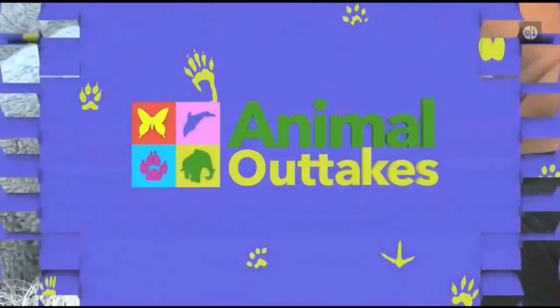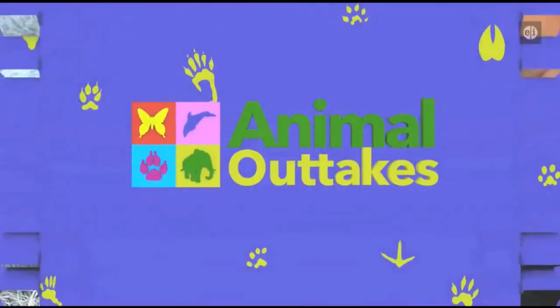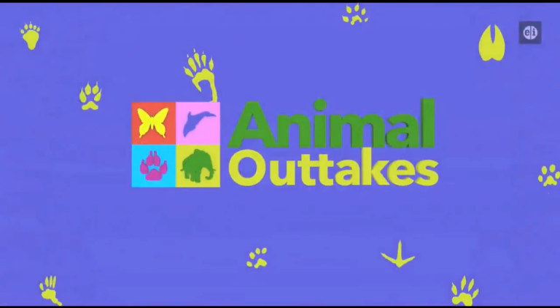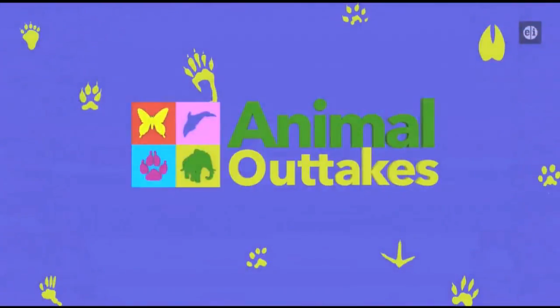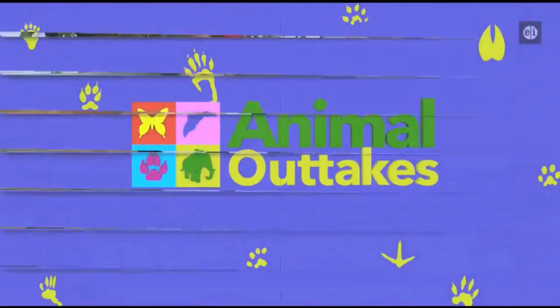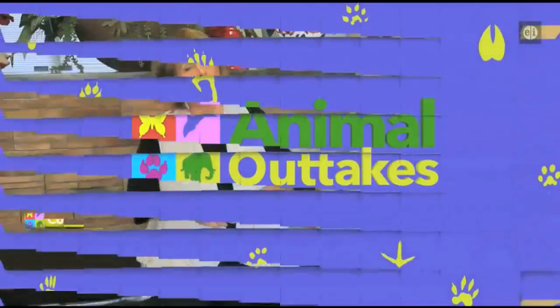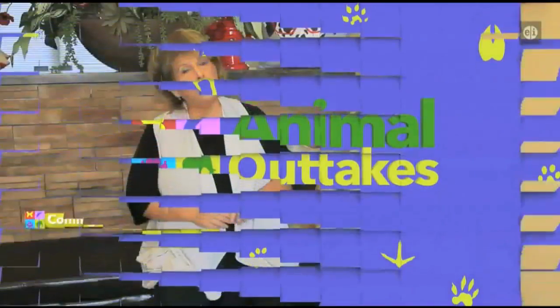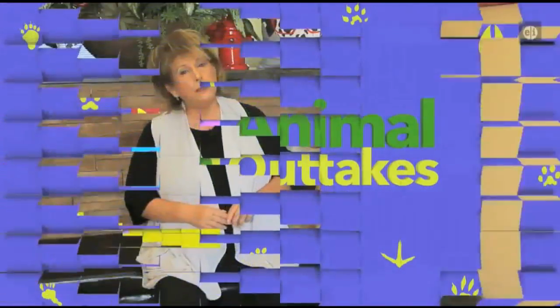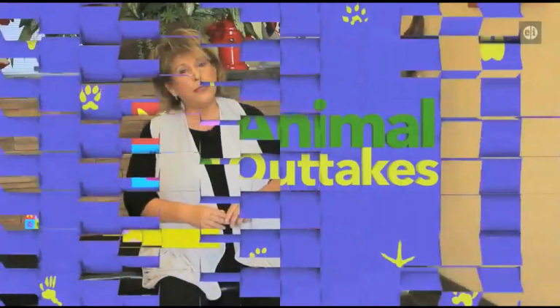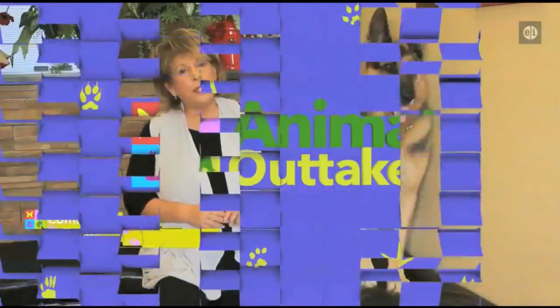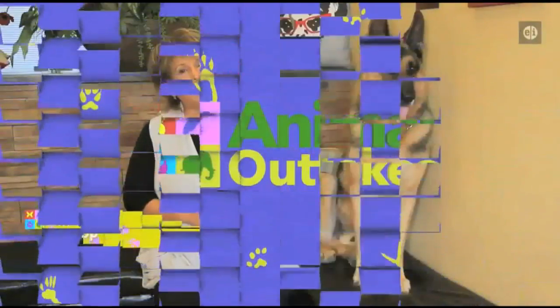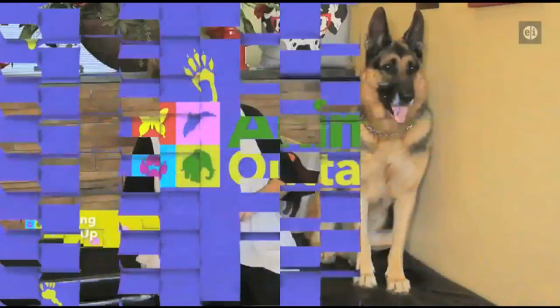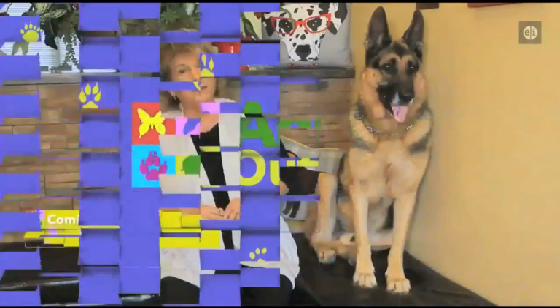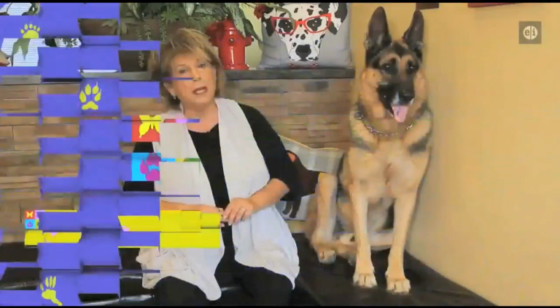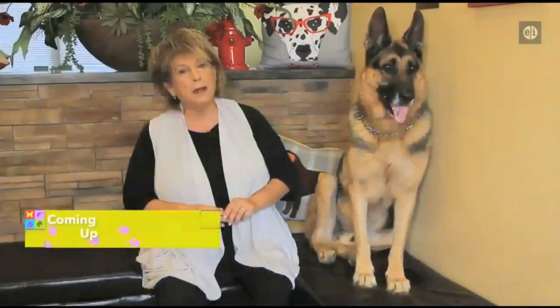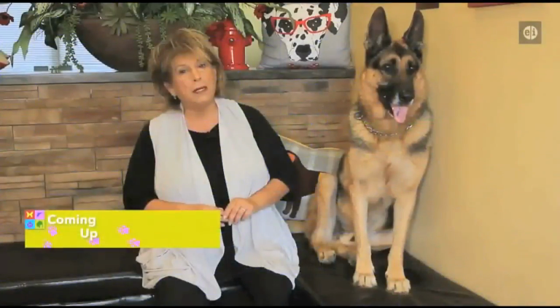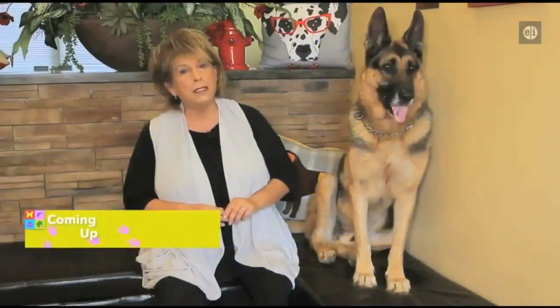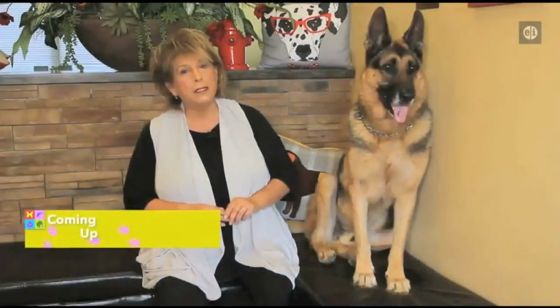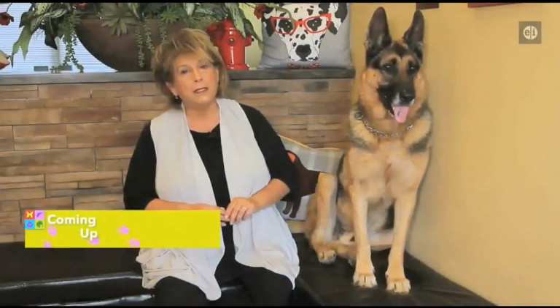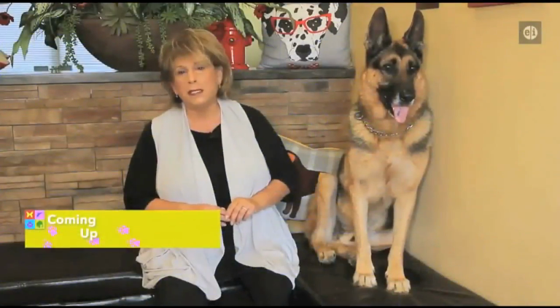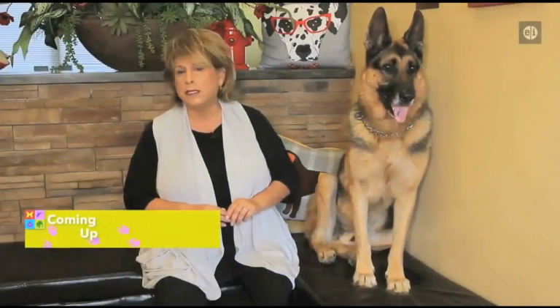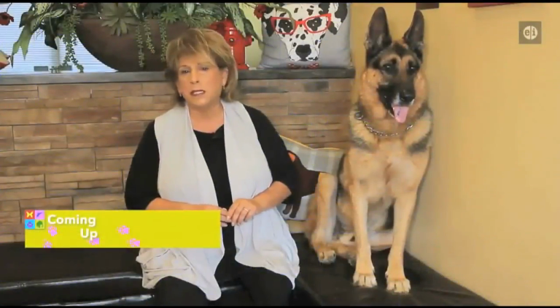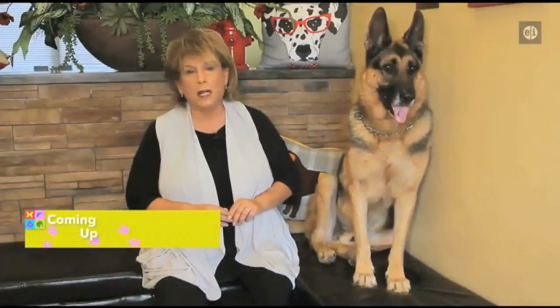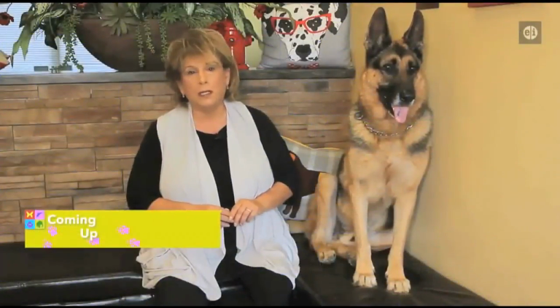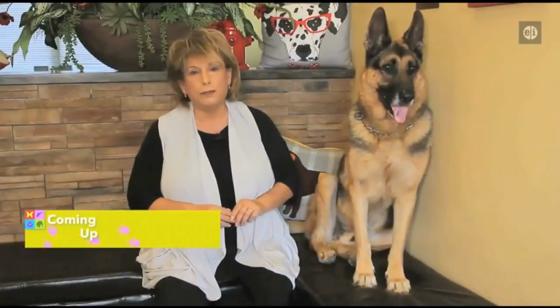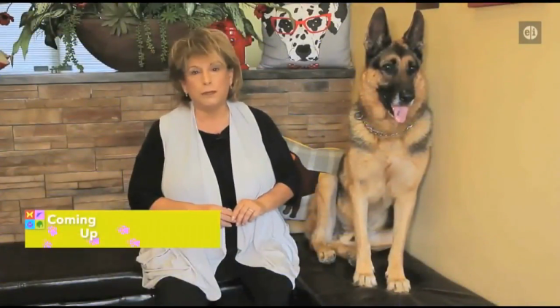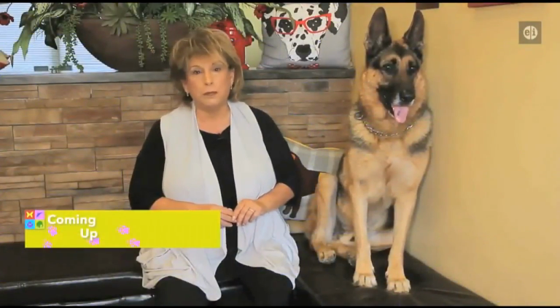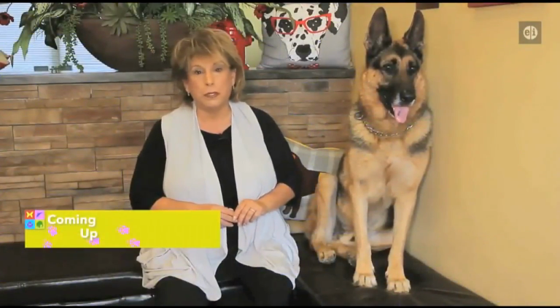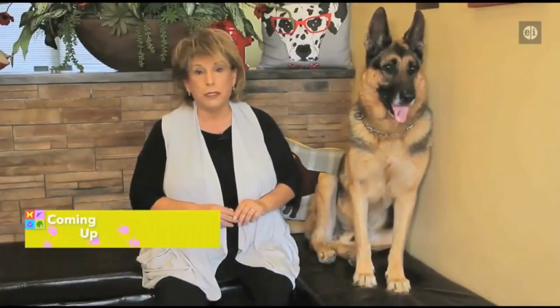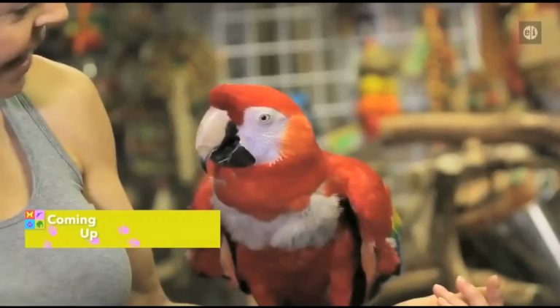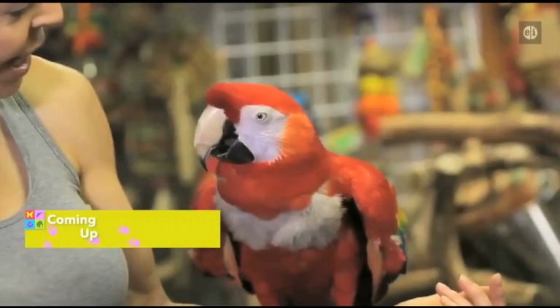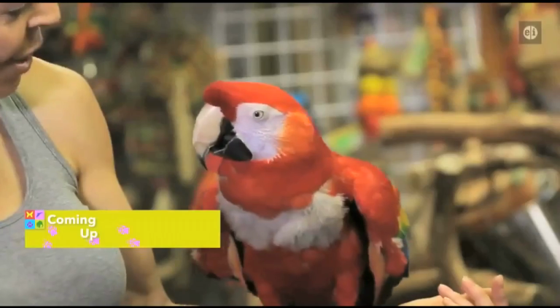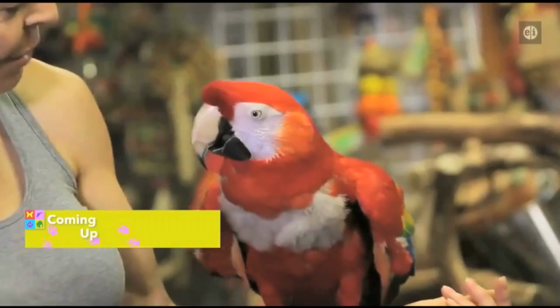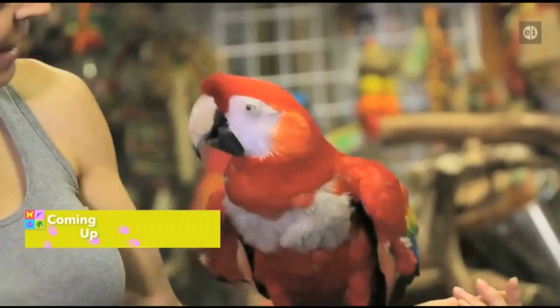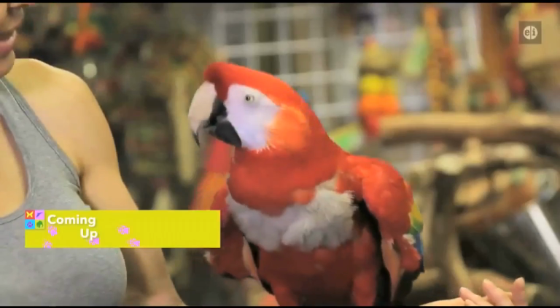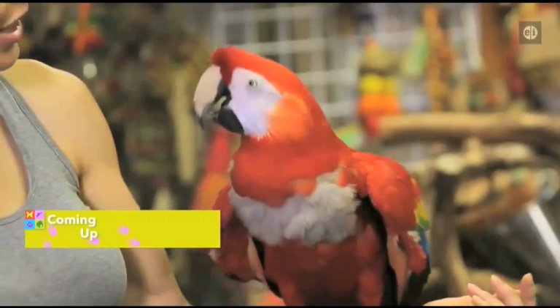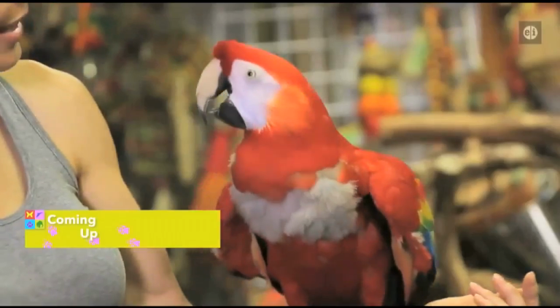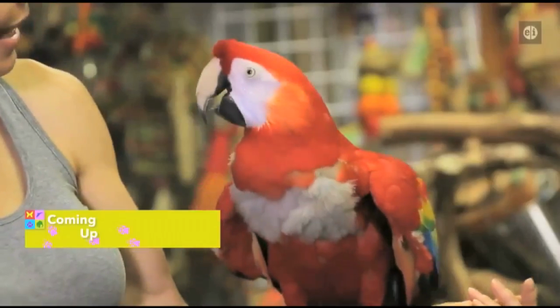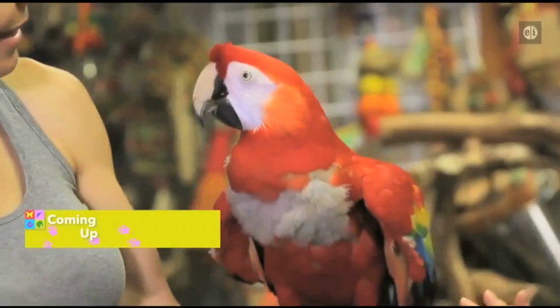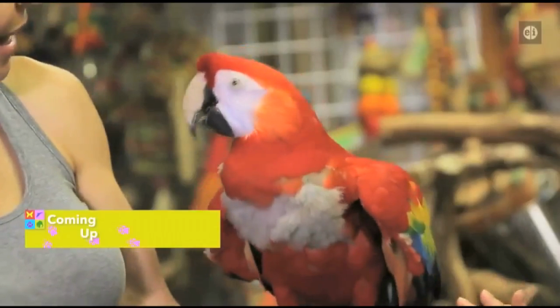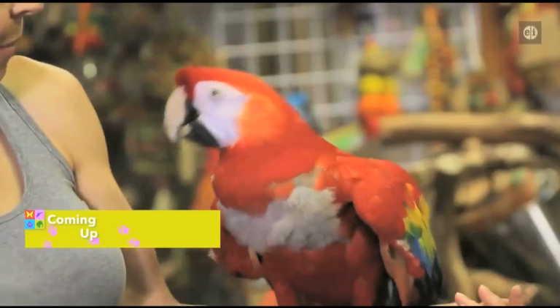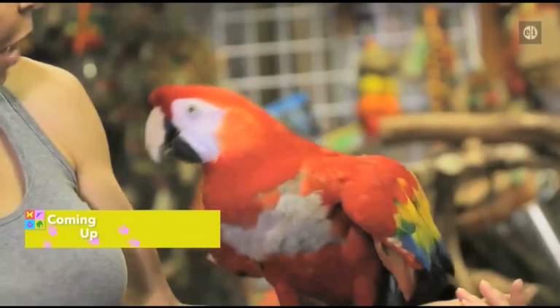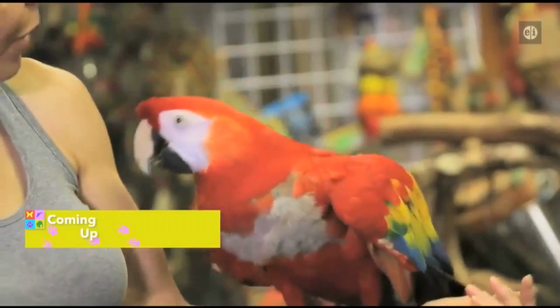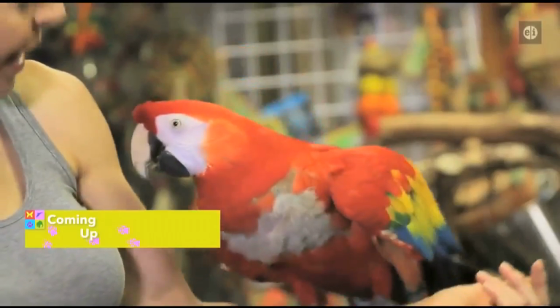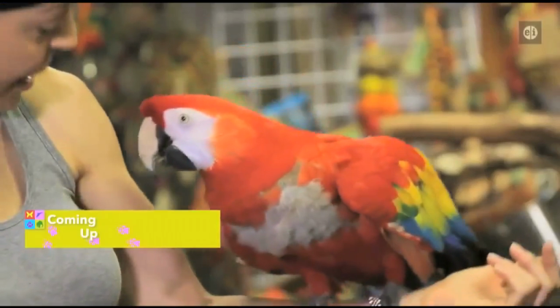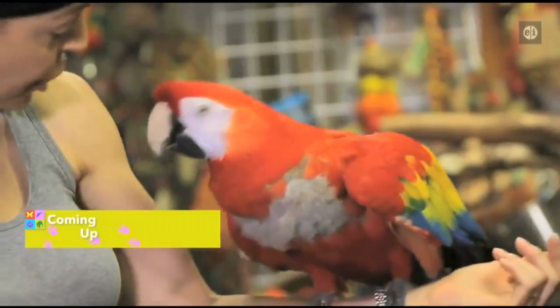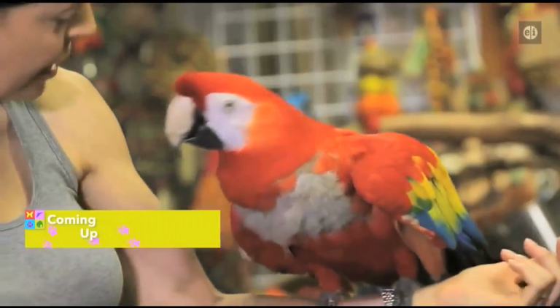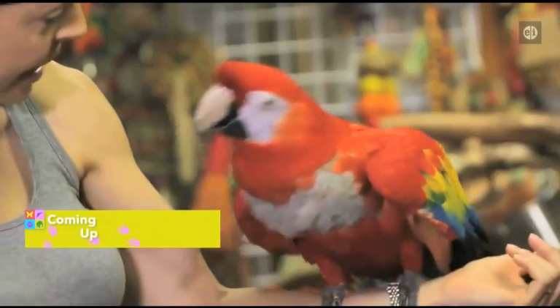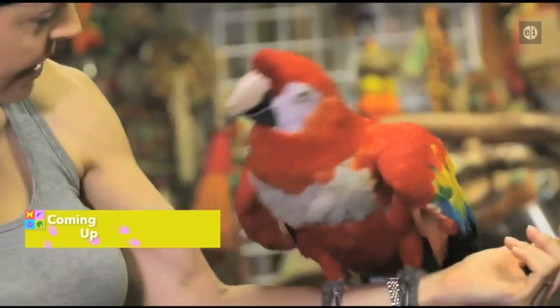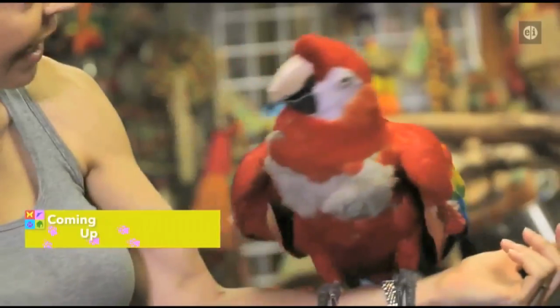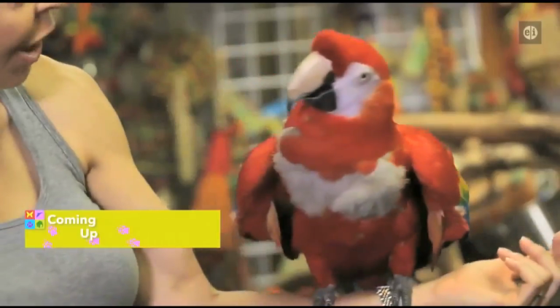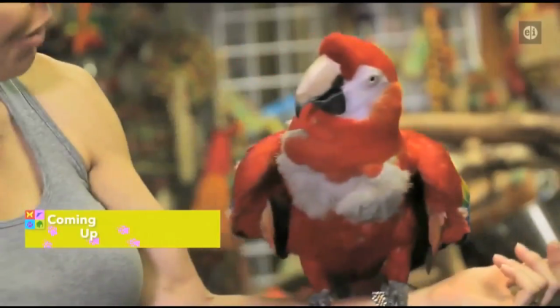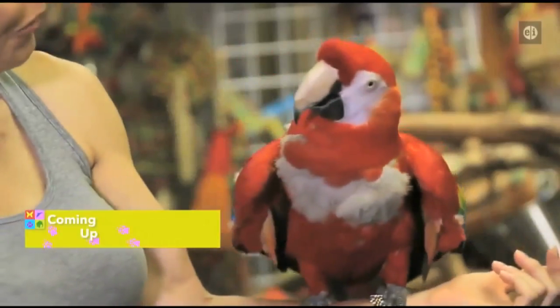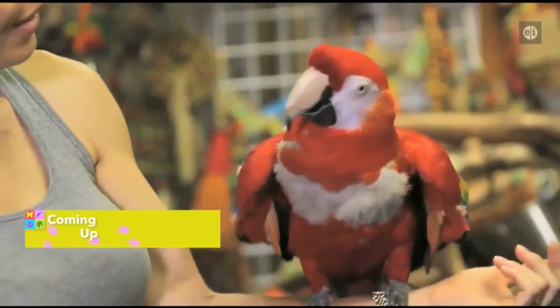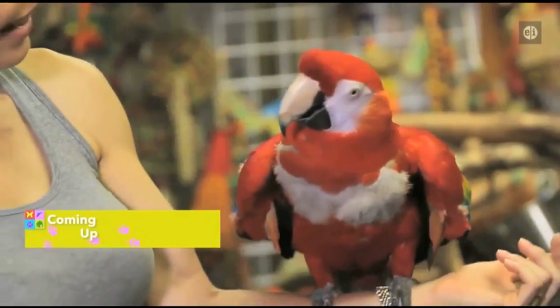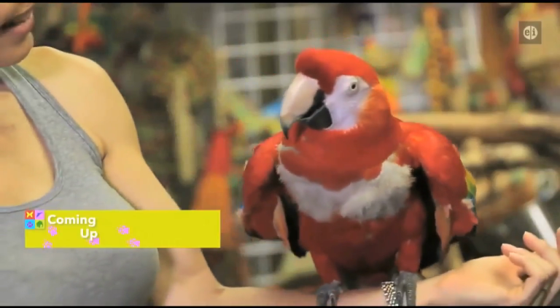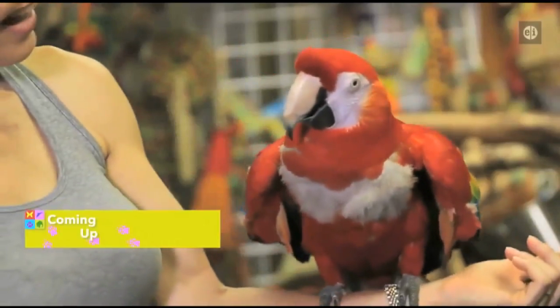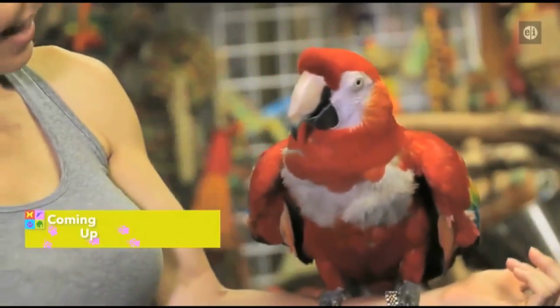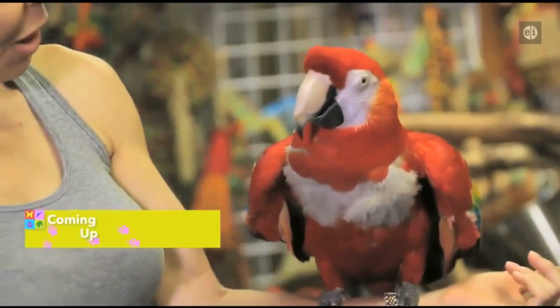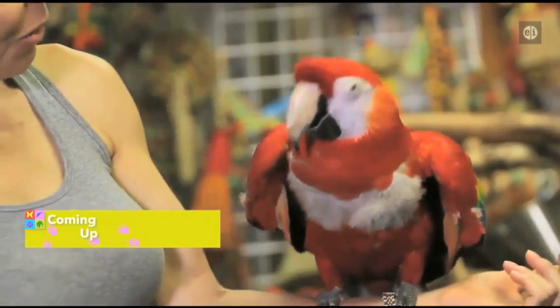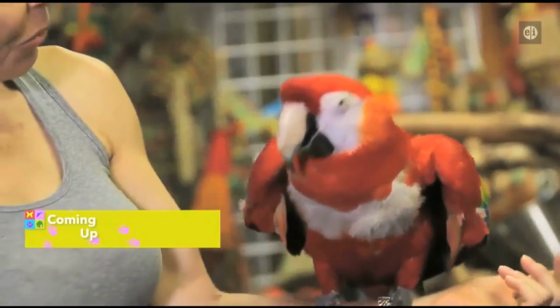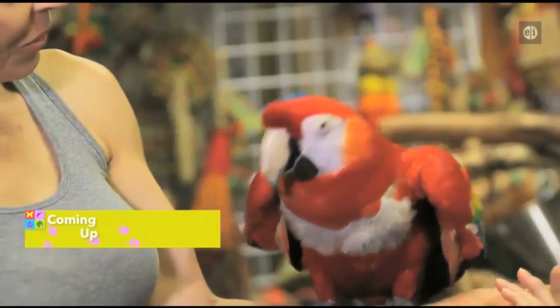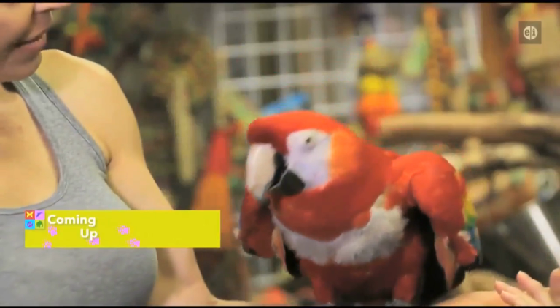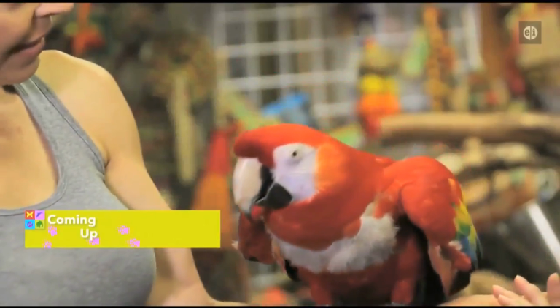When you think of a parrot, these colorful birds come to mind. Up next, we'll meet the Scarlet Macaw.